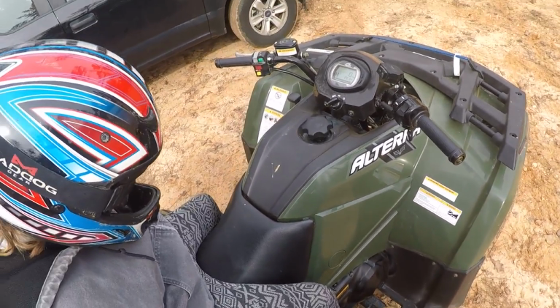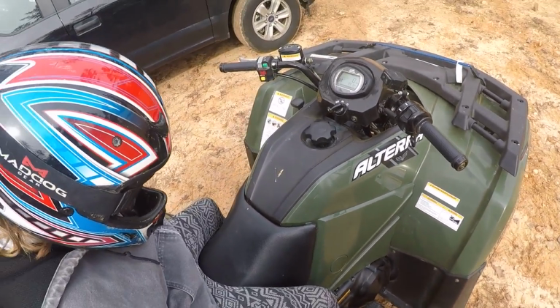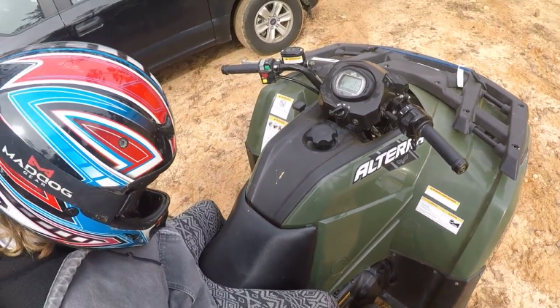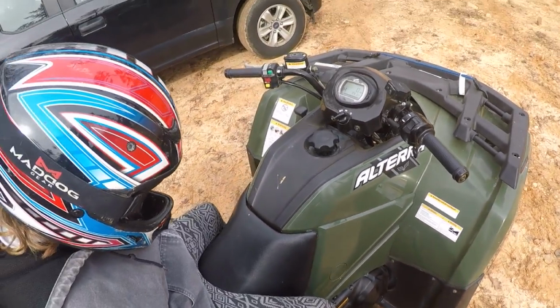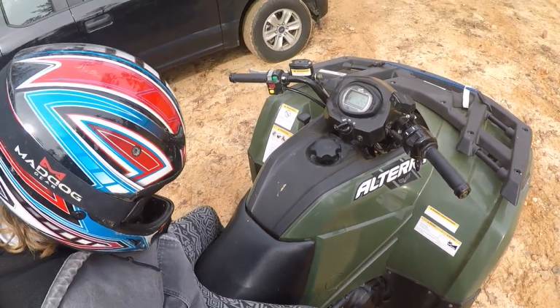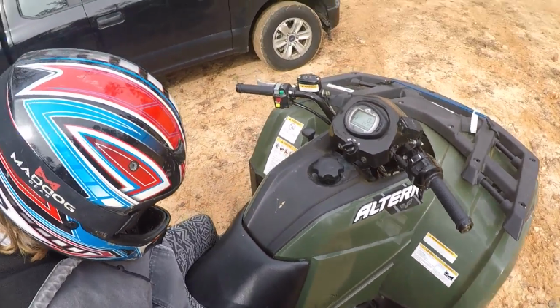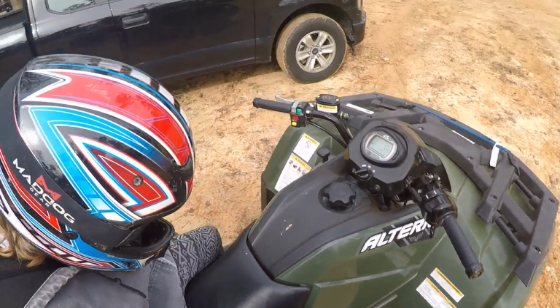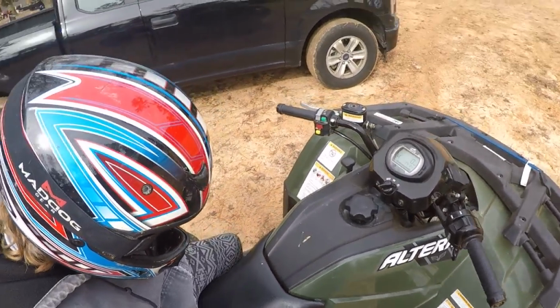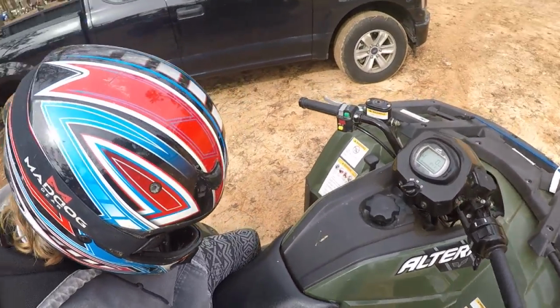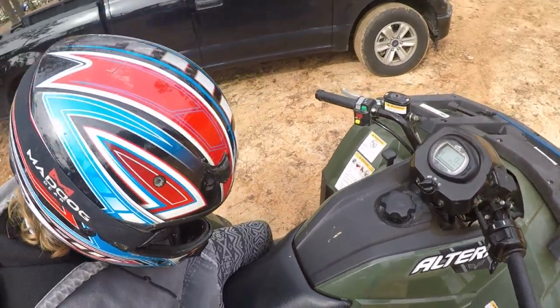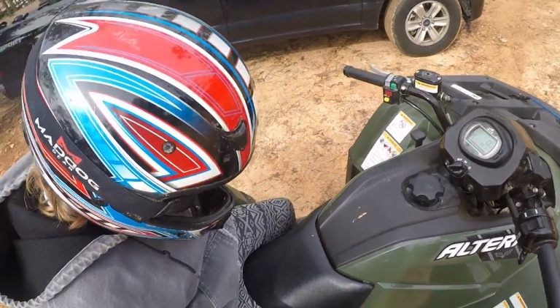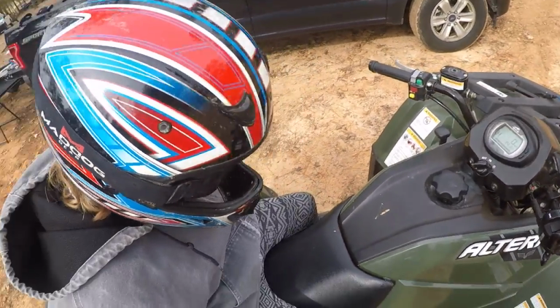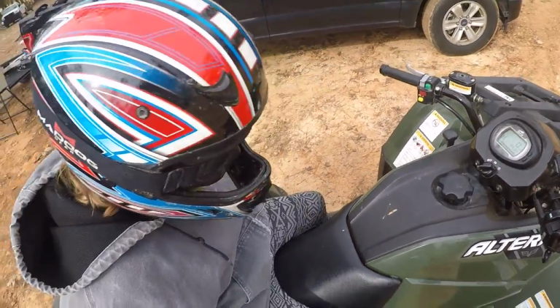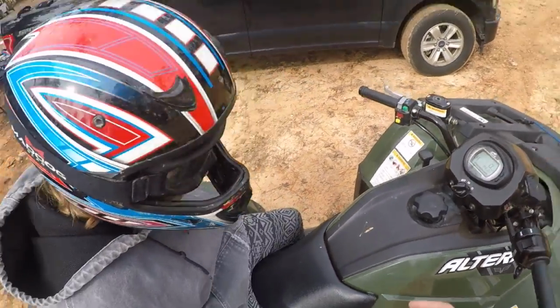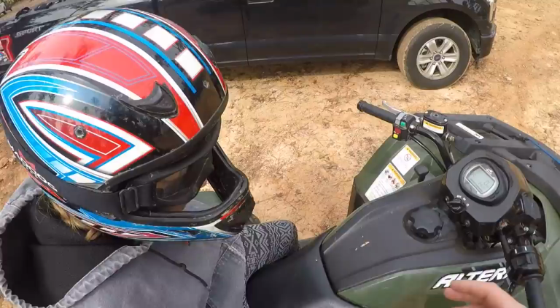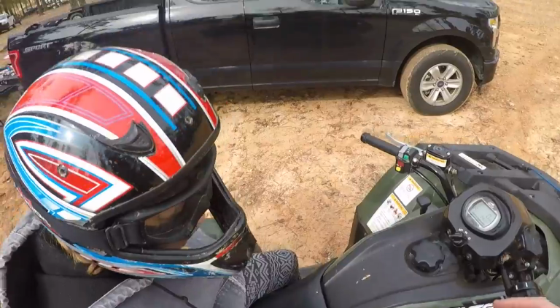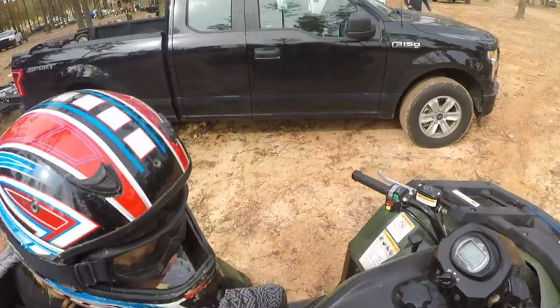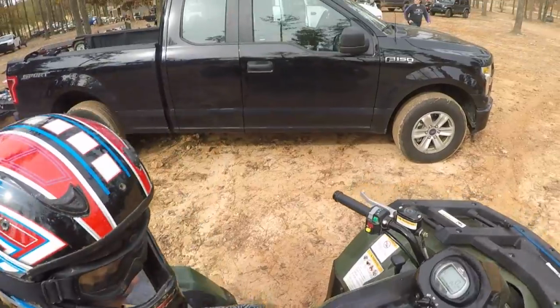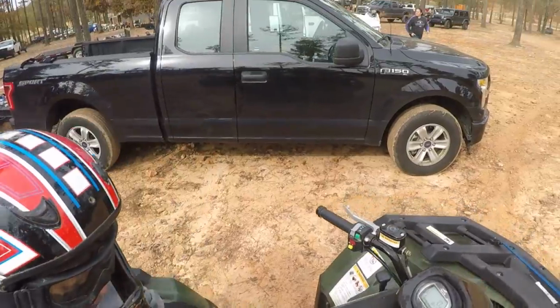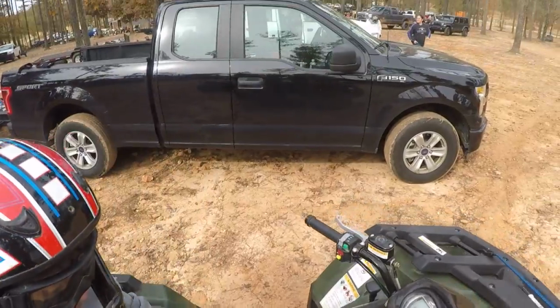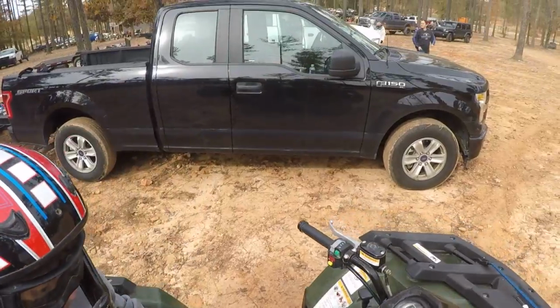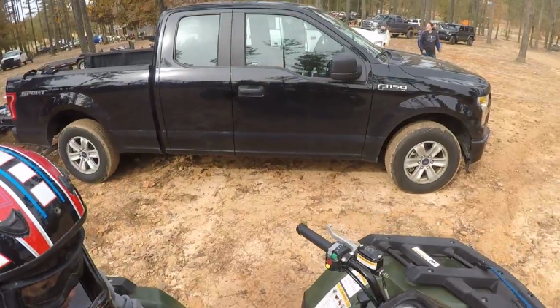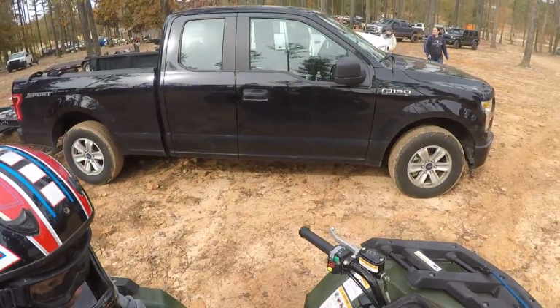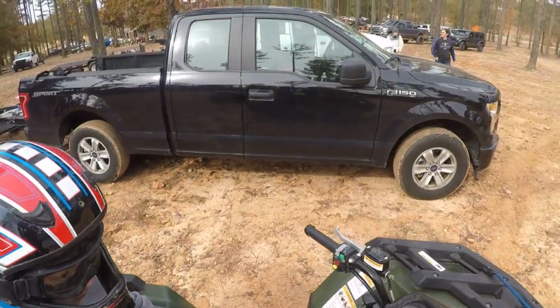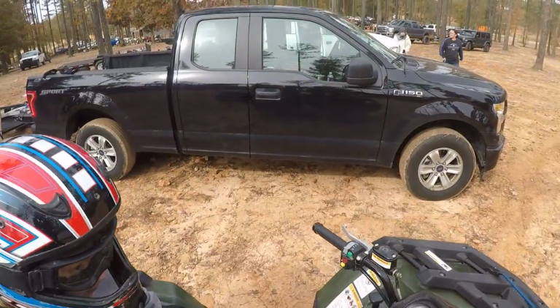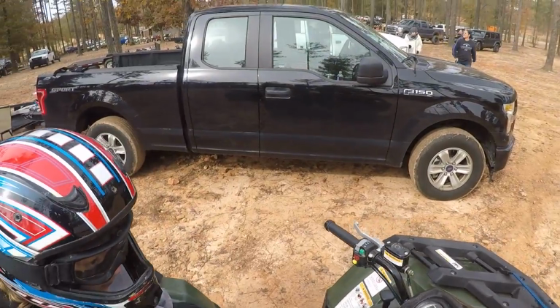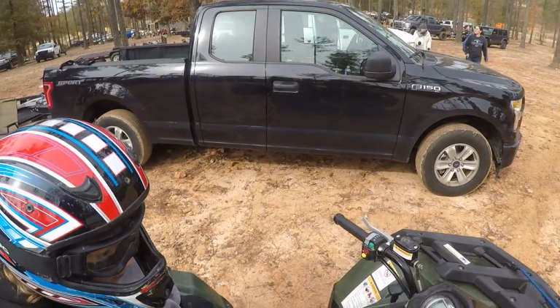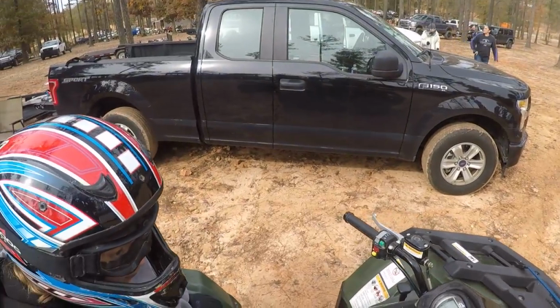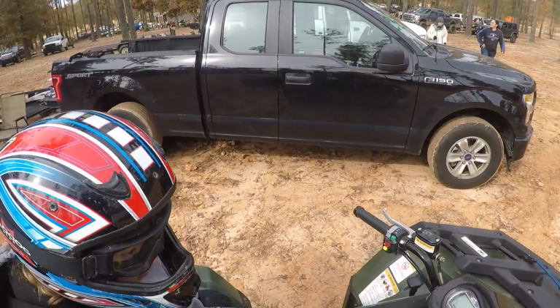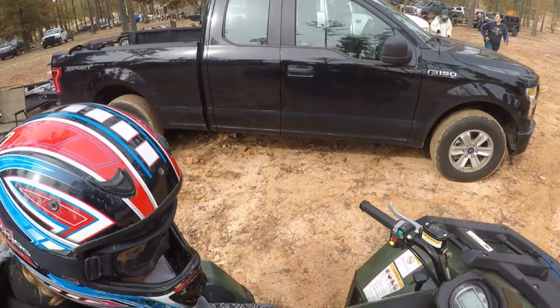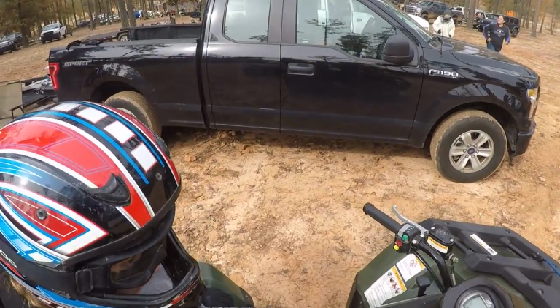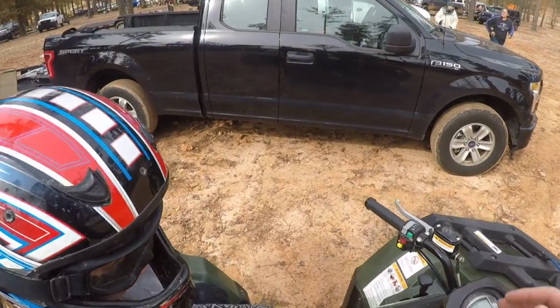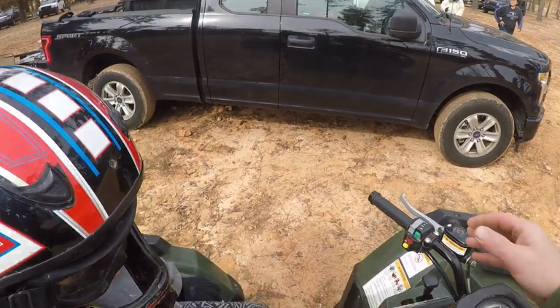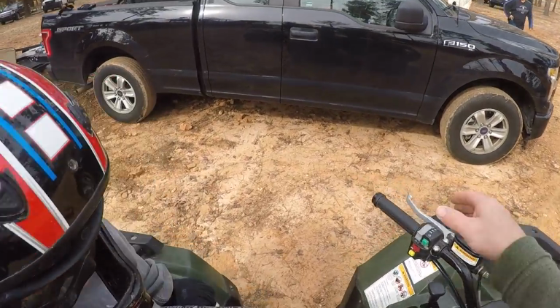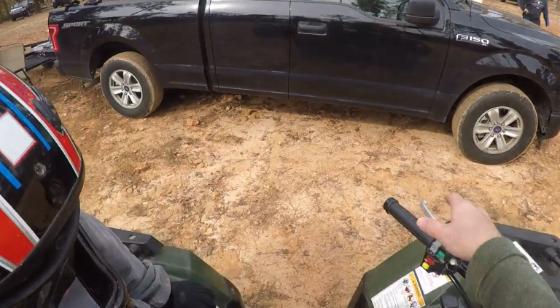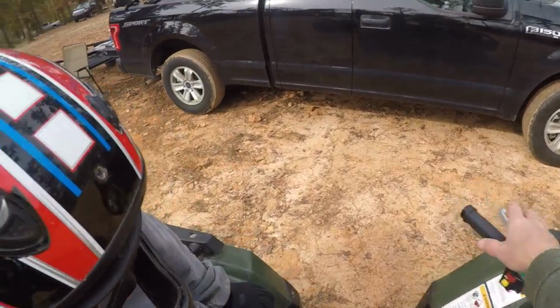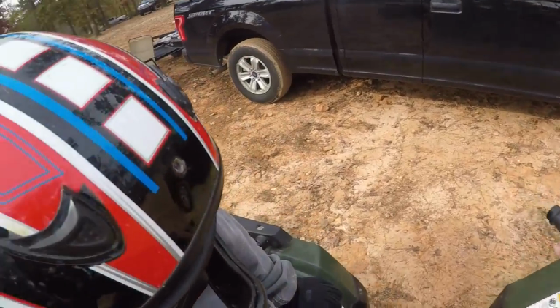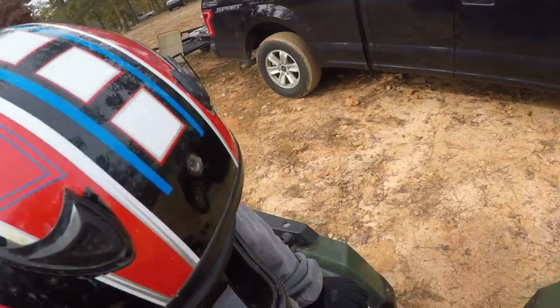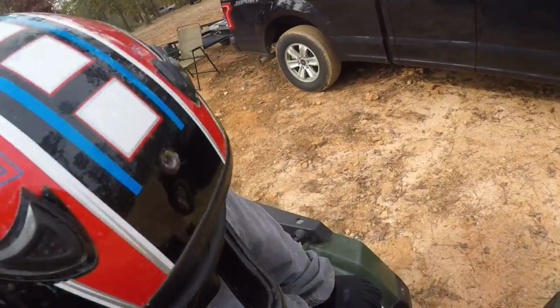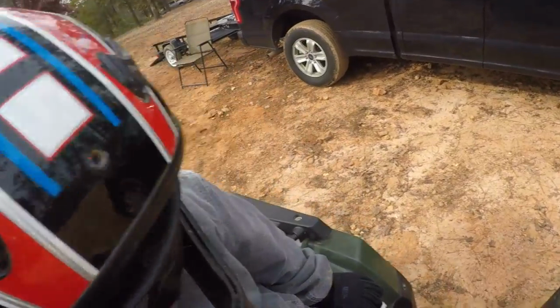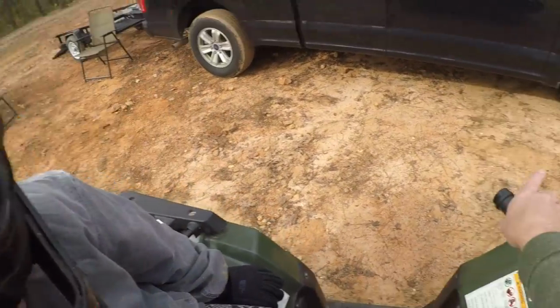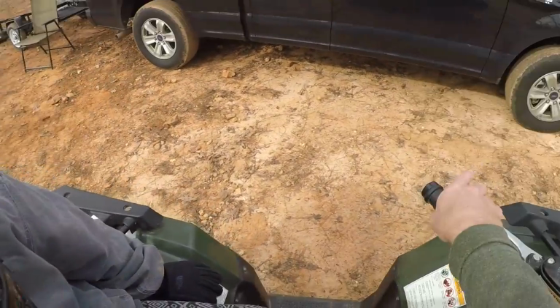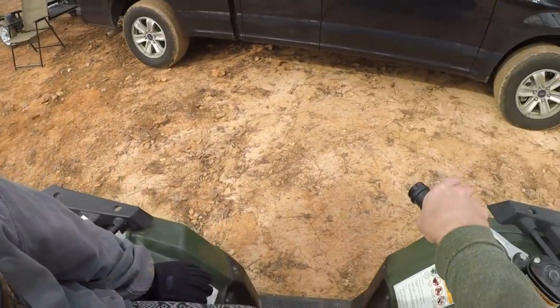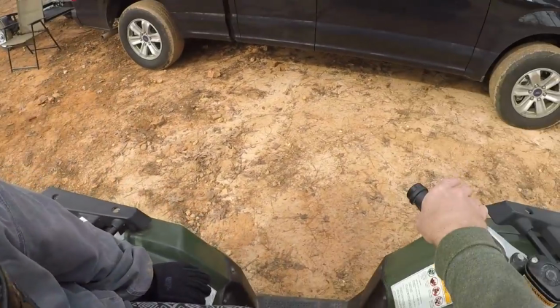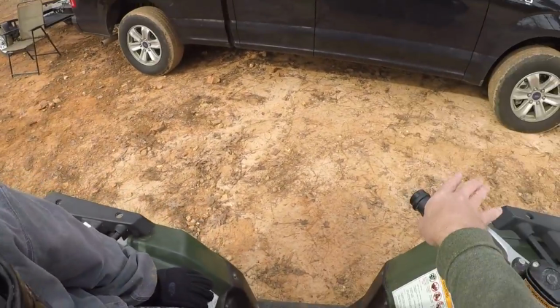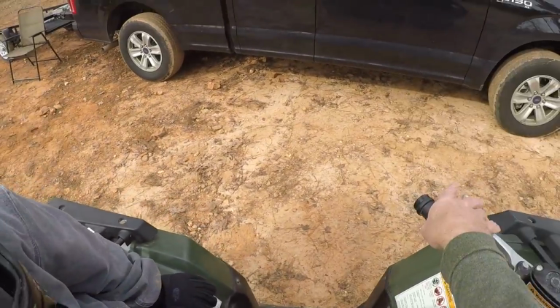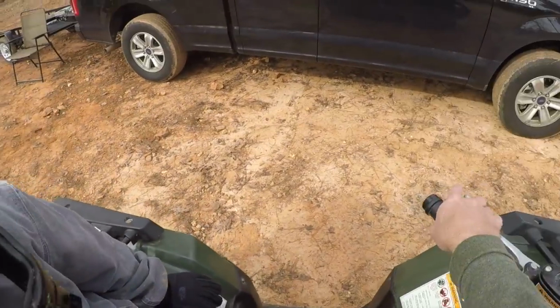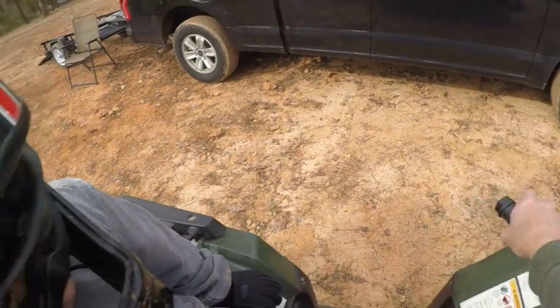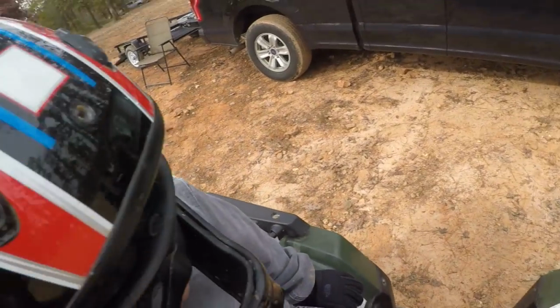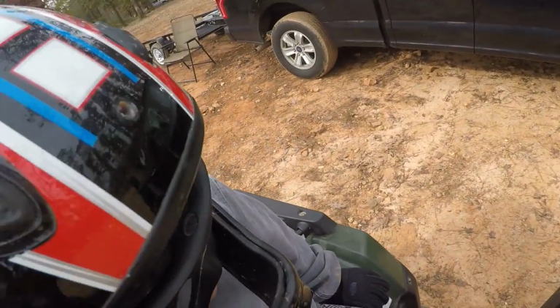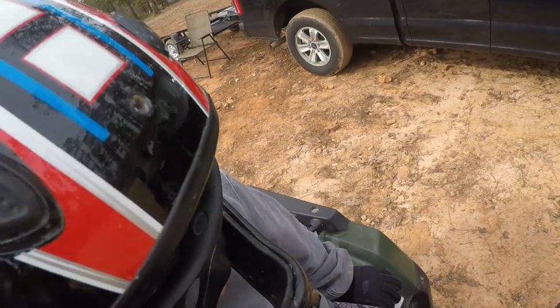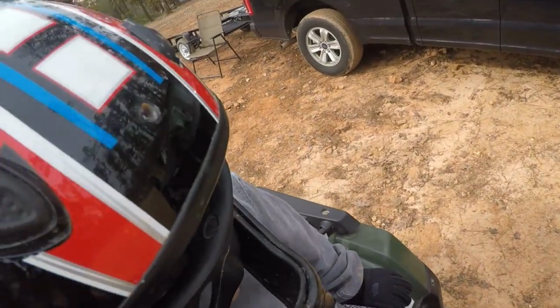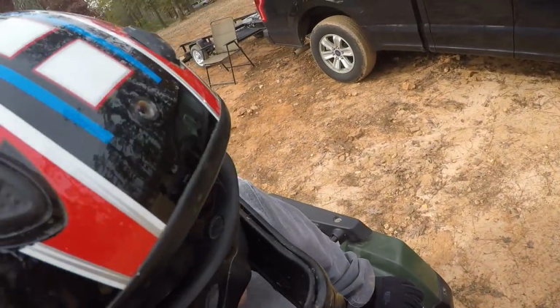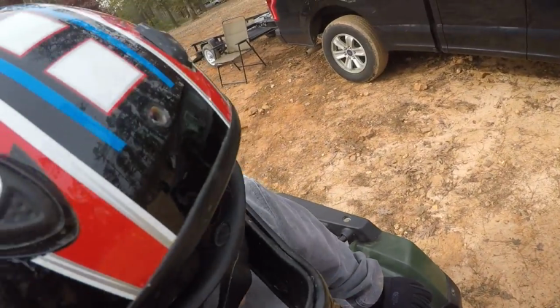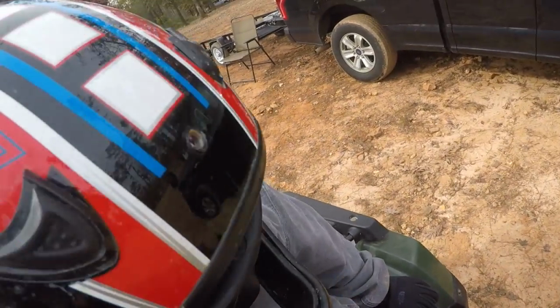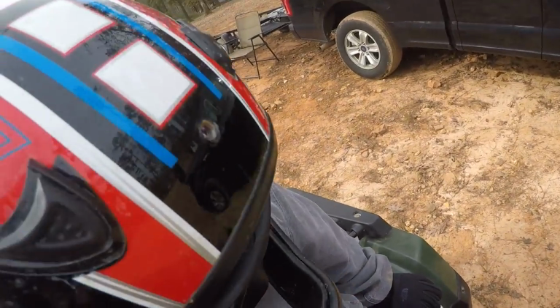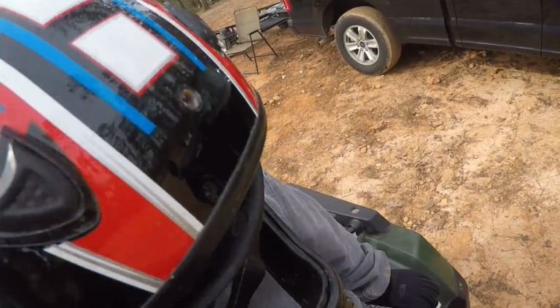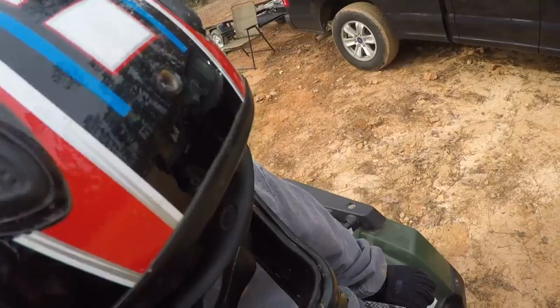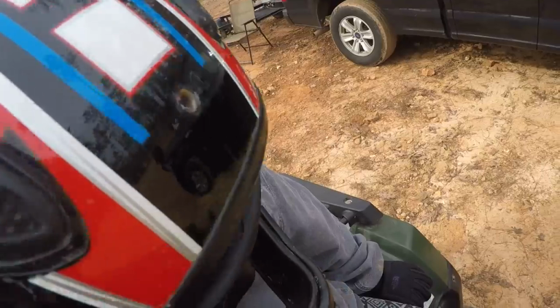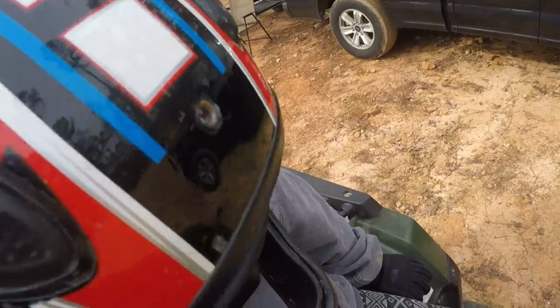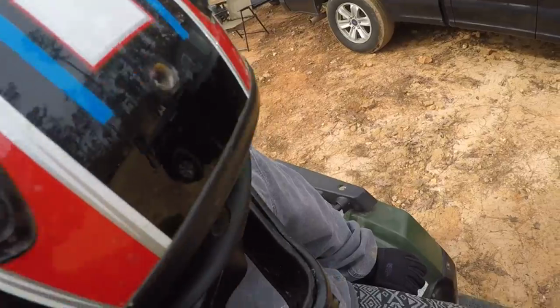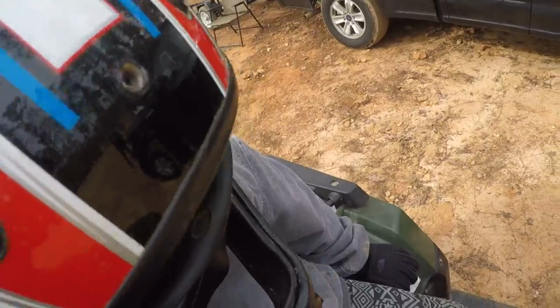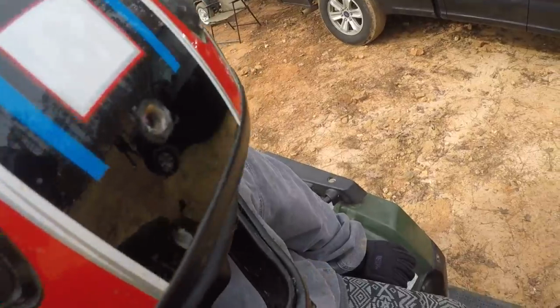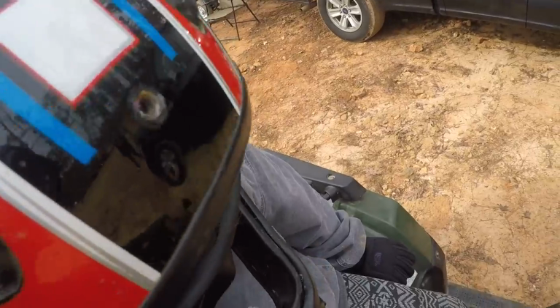All right, but like I said, we're not going fast. So if you need to use another brake, here's the front brake, okay?